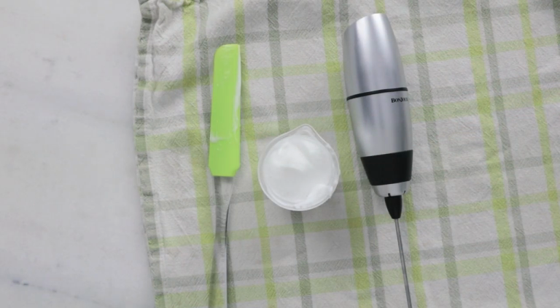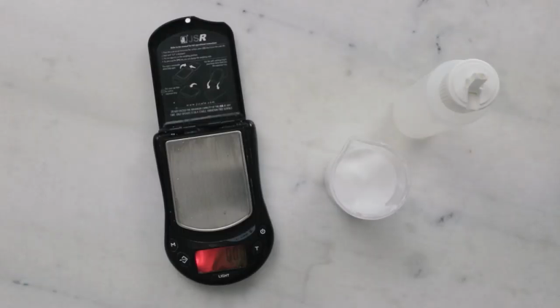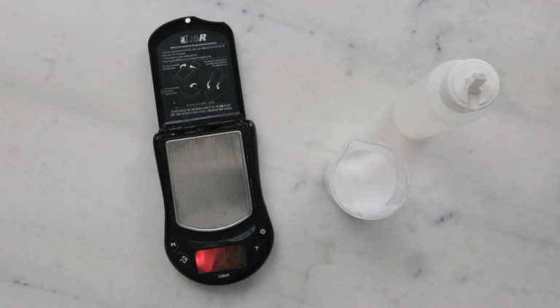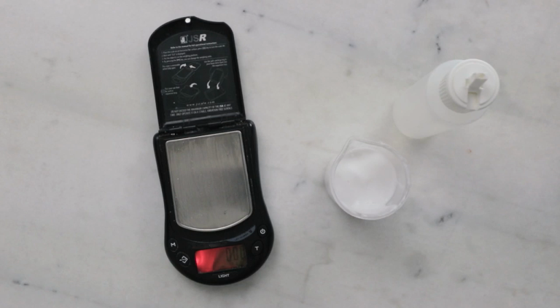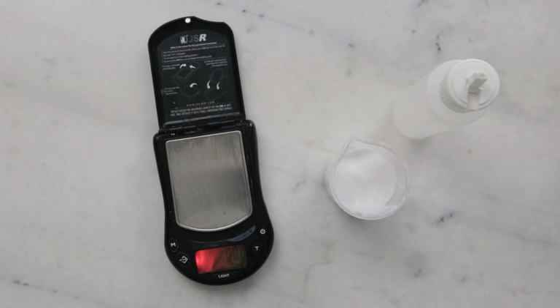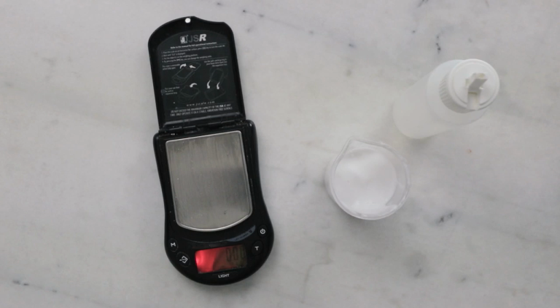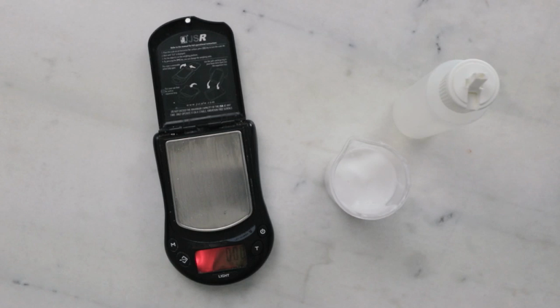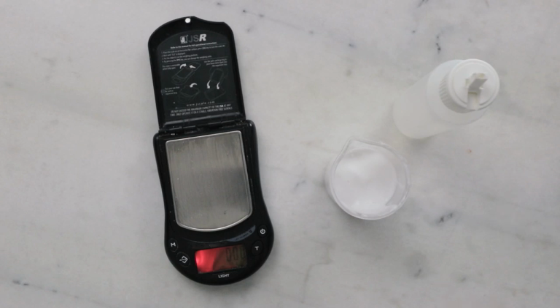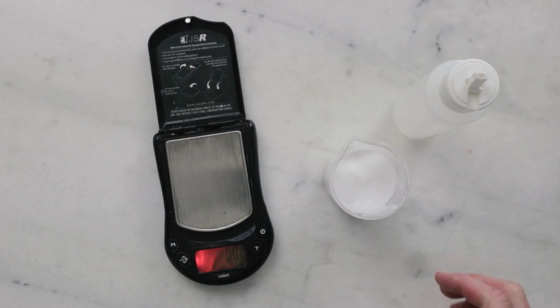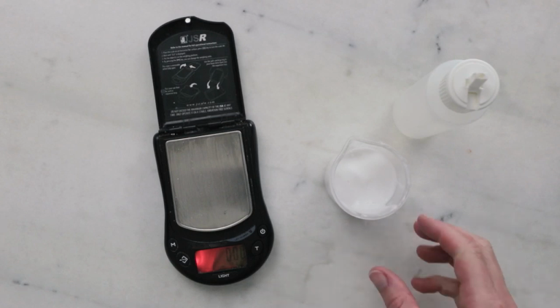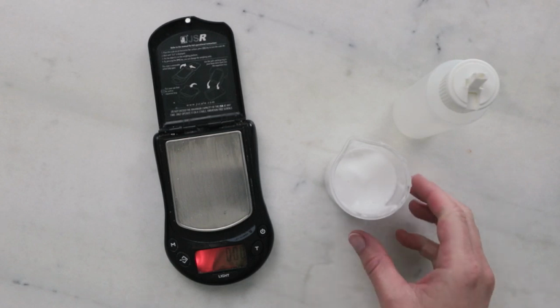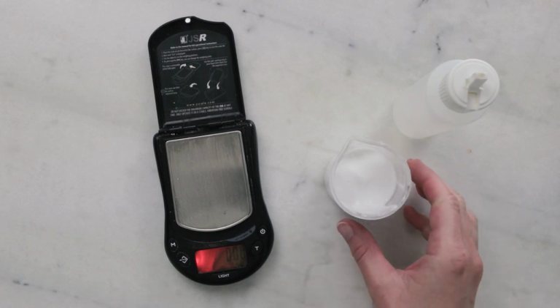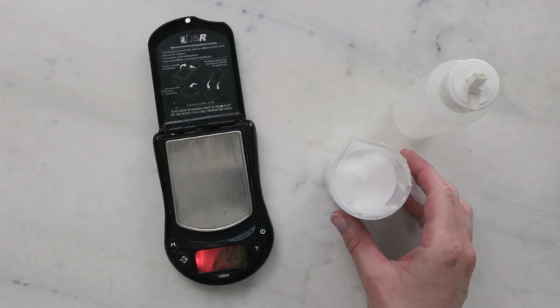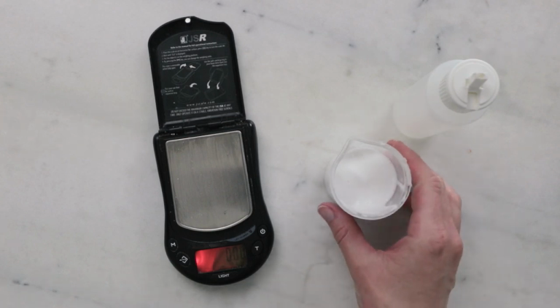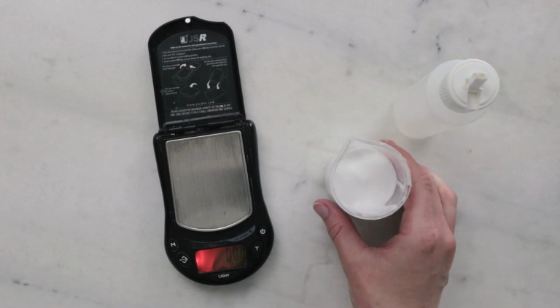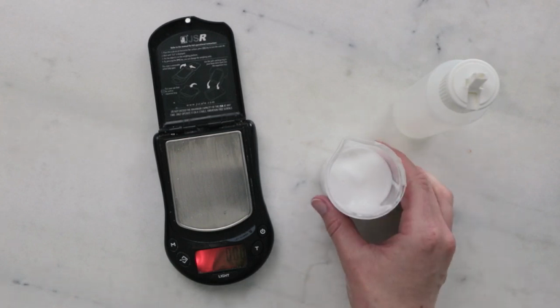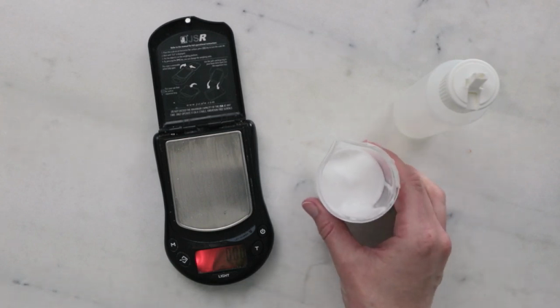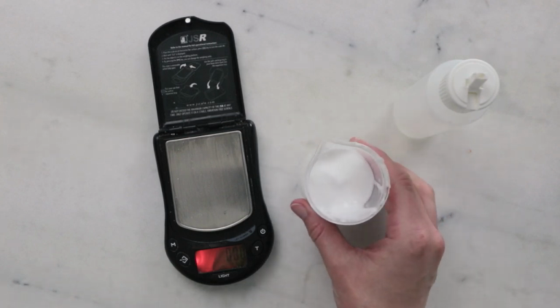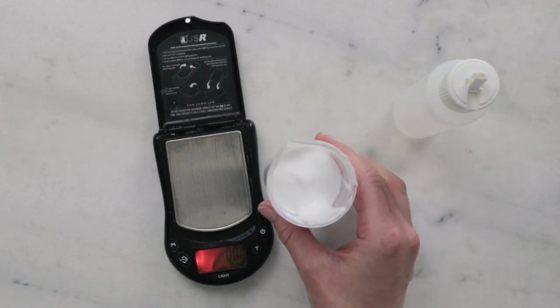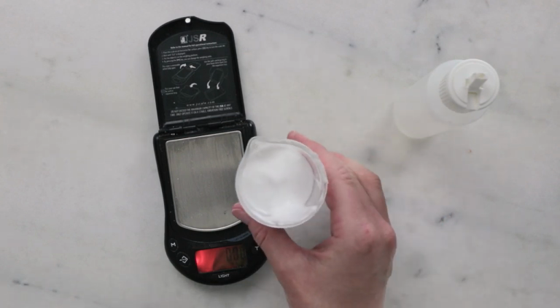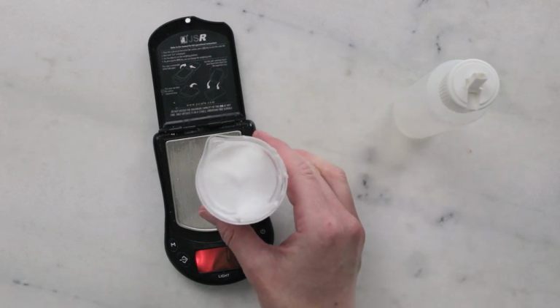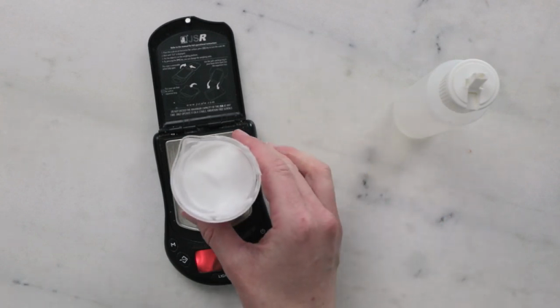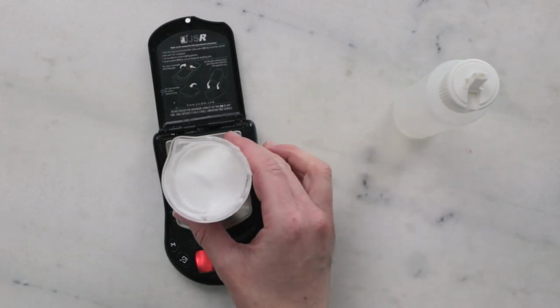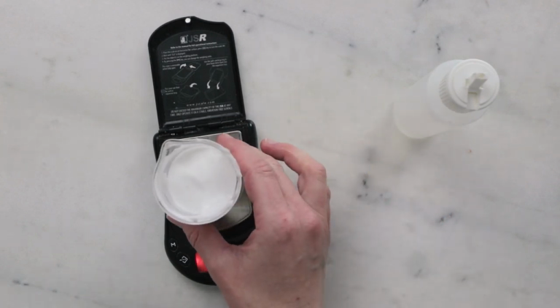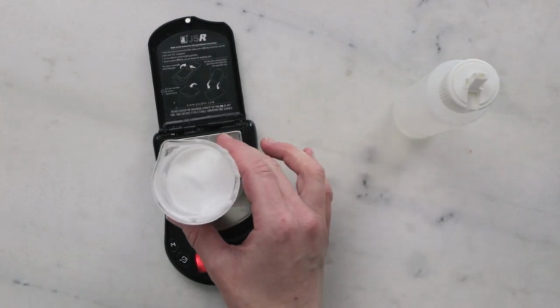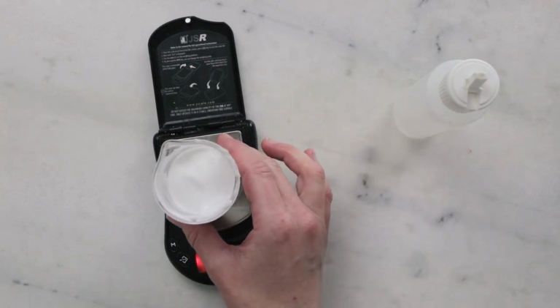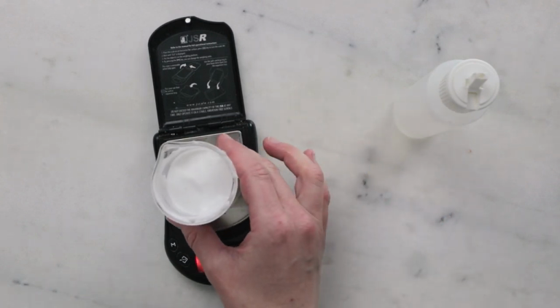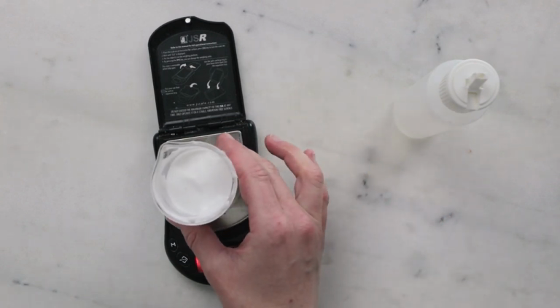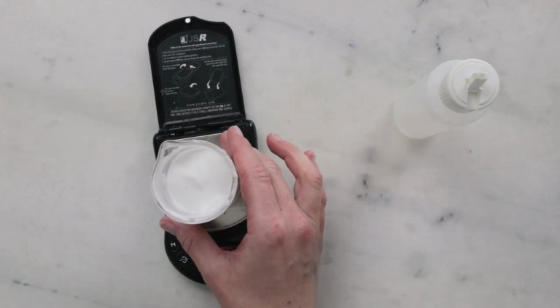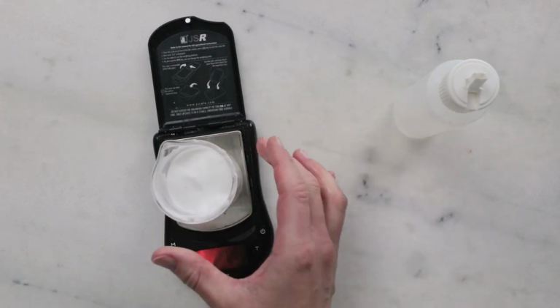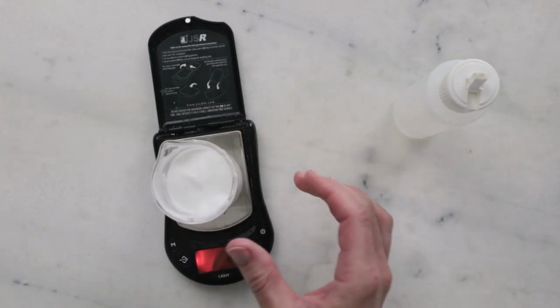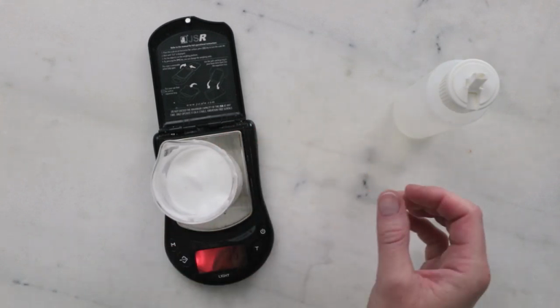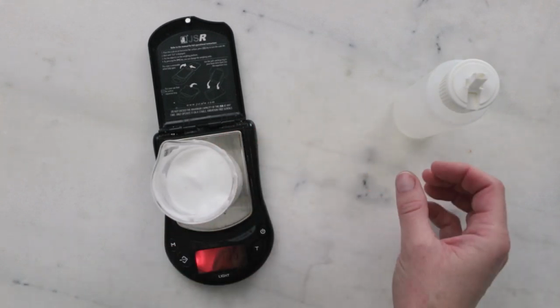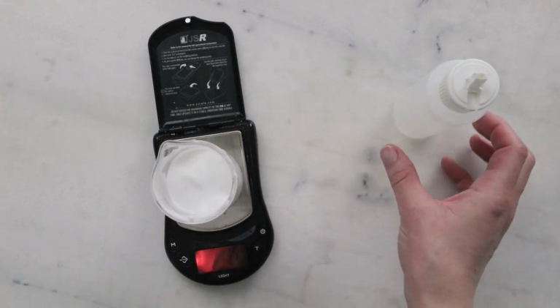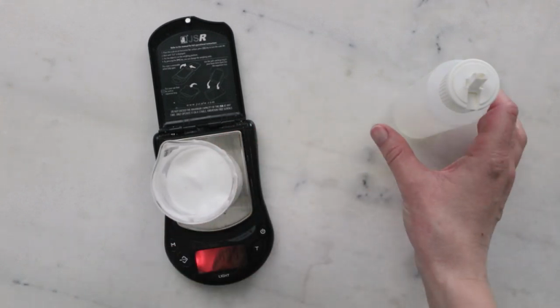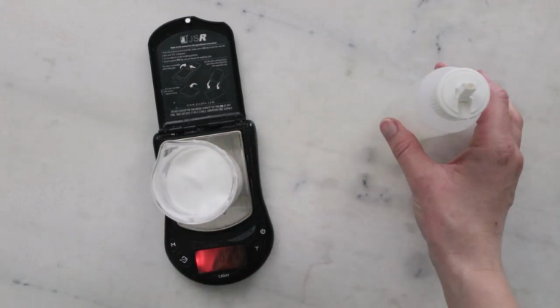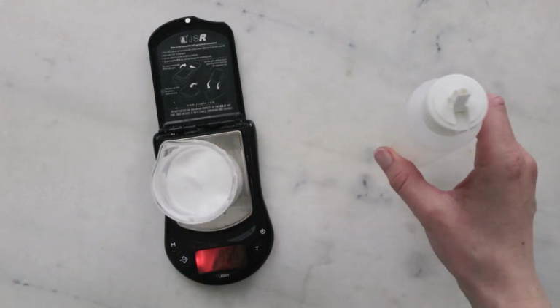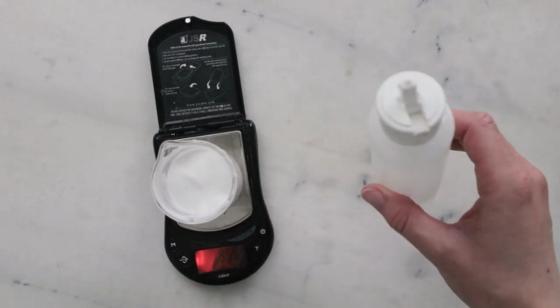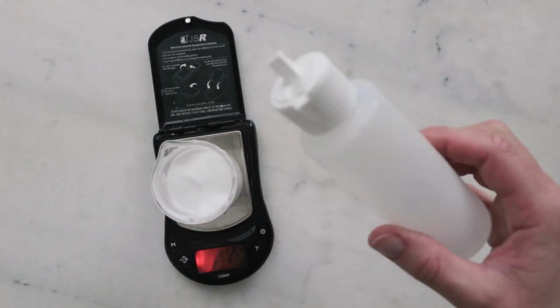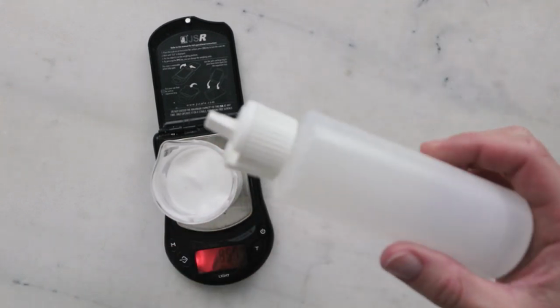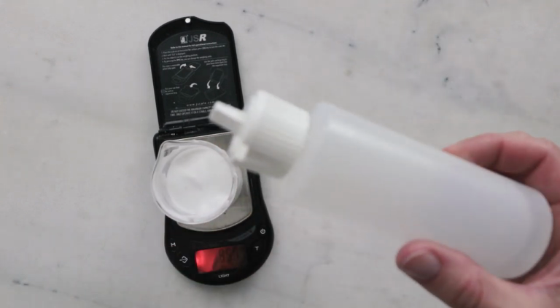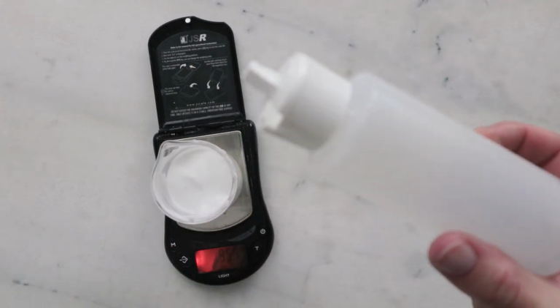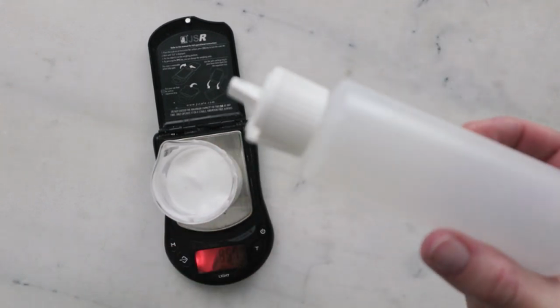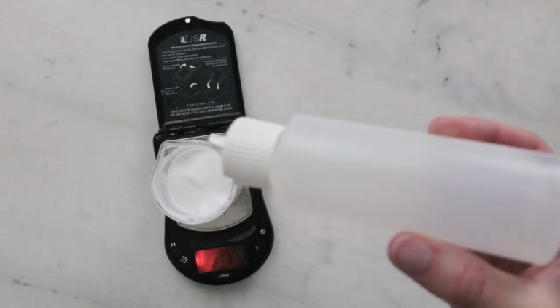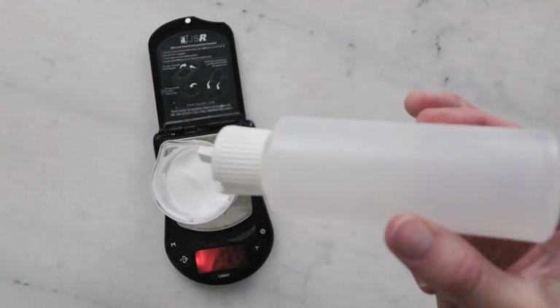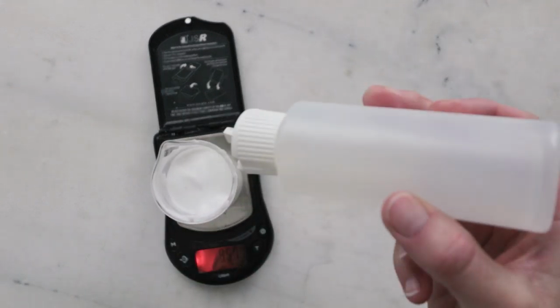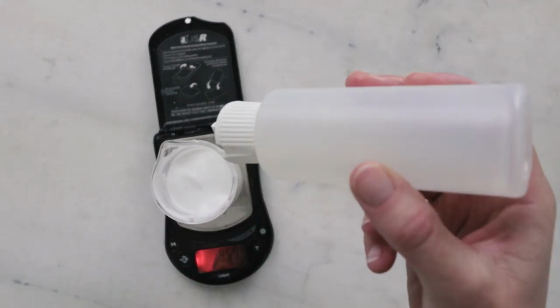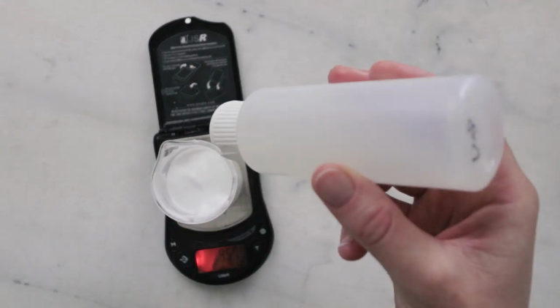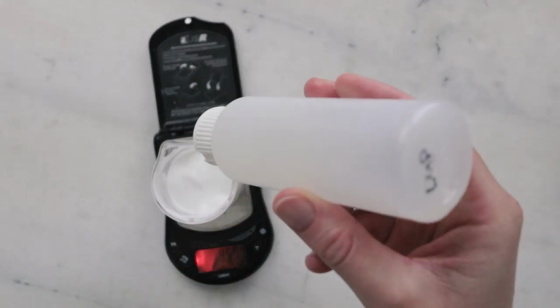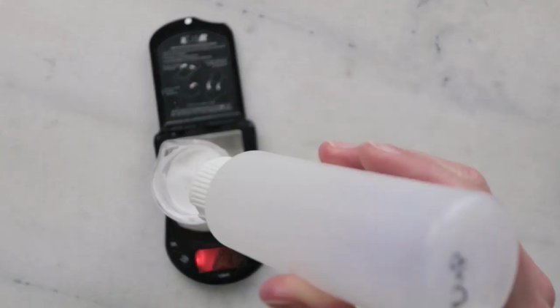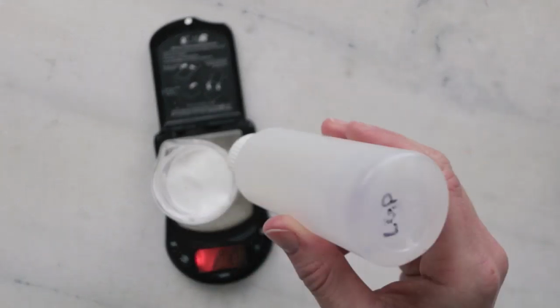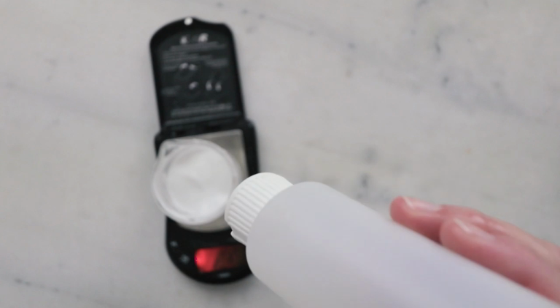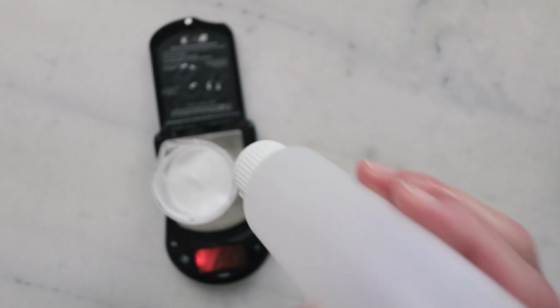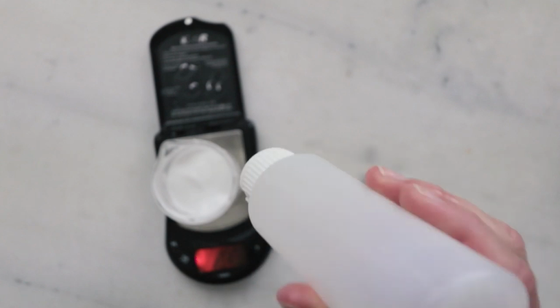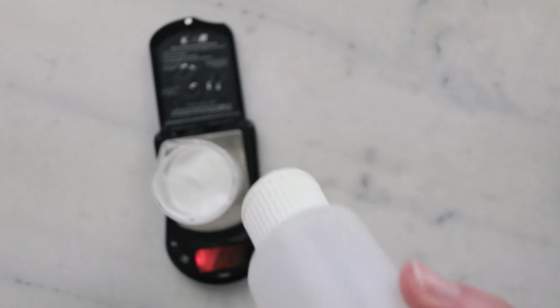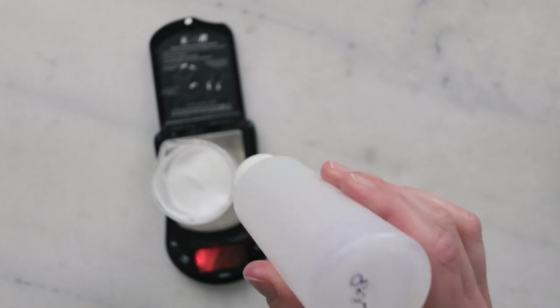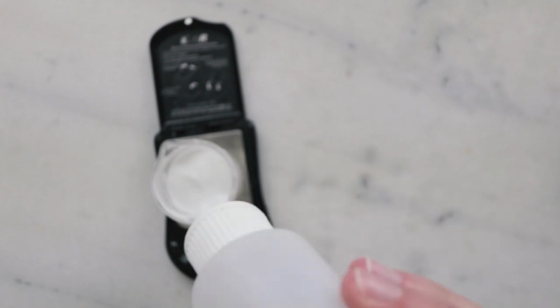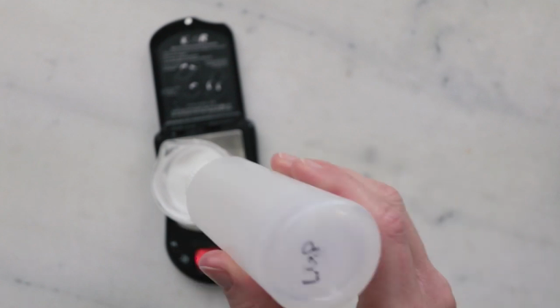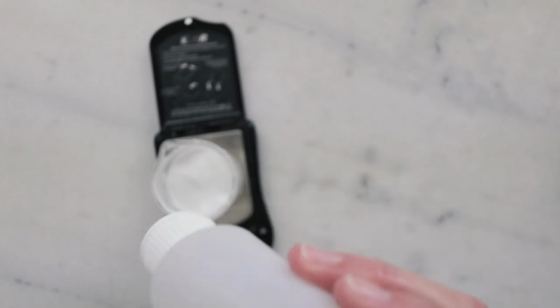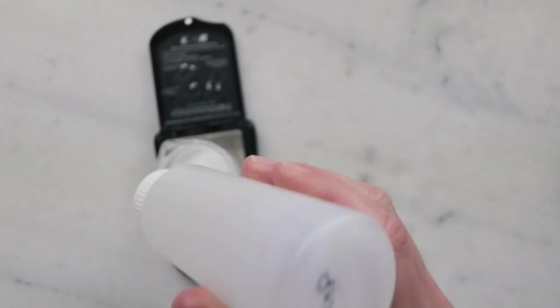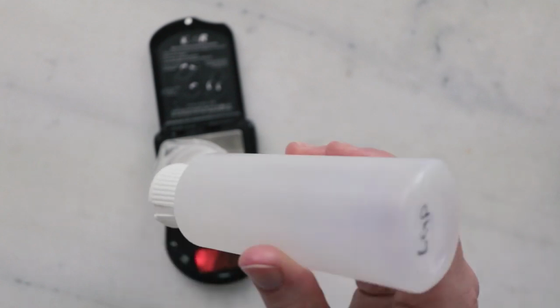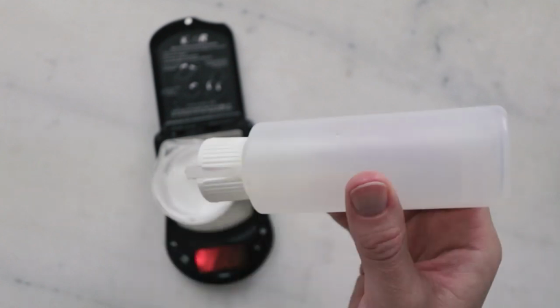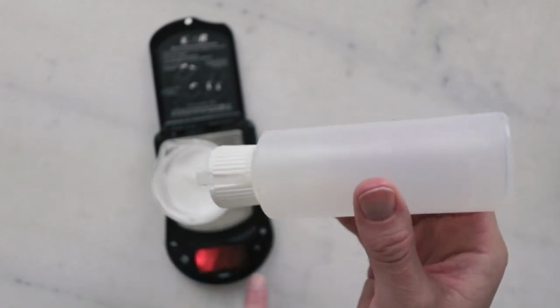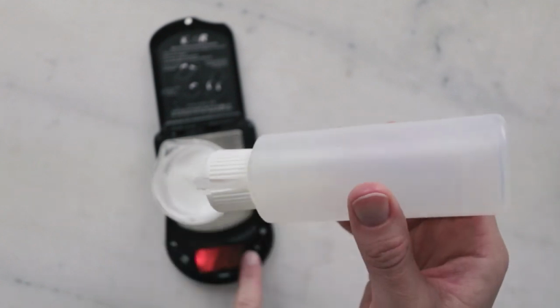Up next is weighing out our cool down phase, which is just one ingredient — a quarter gram of Liquid Germall Plus, our preservative.